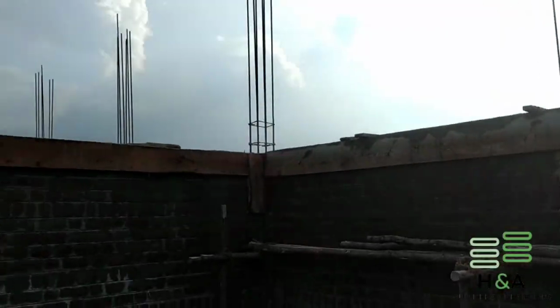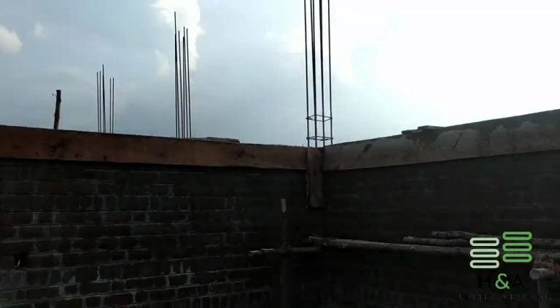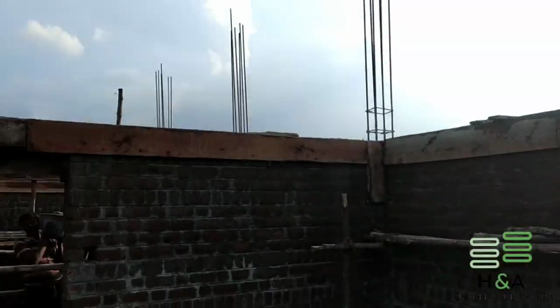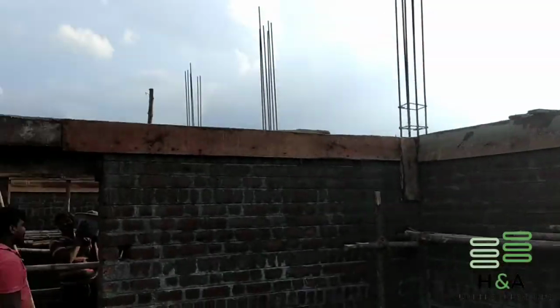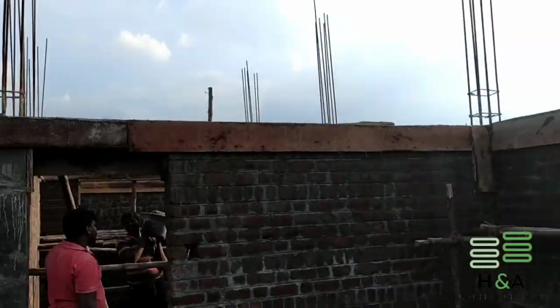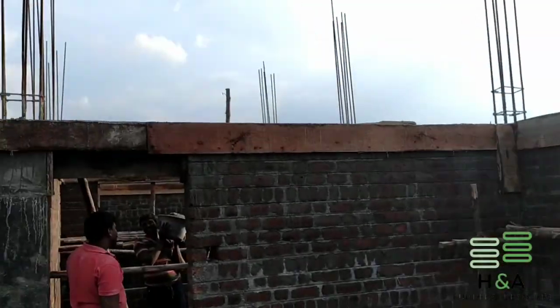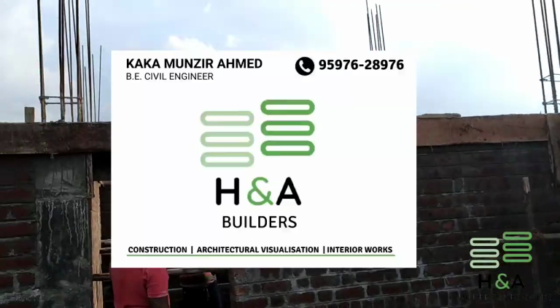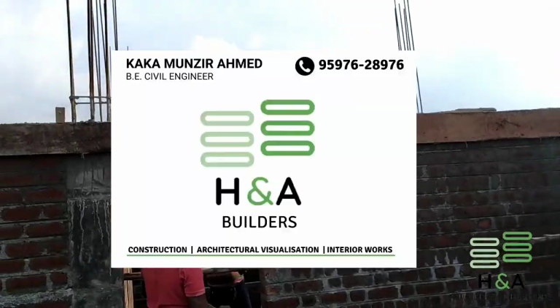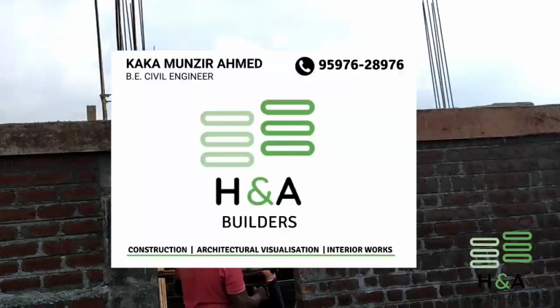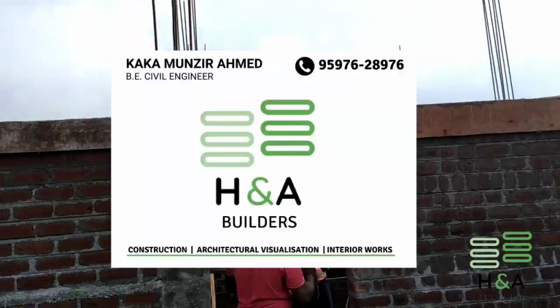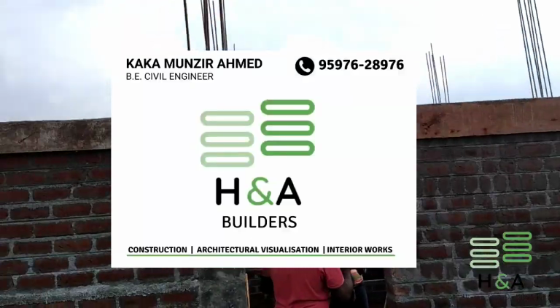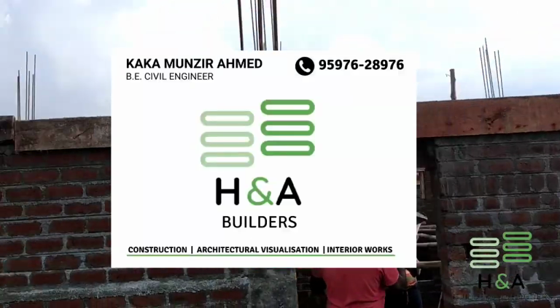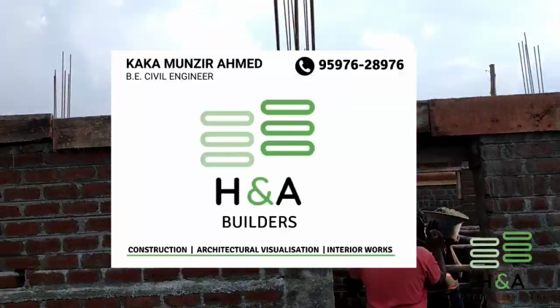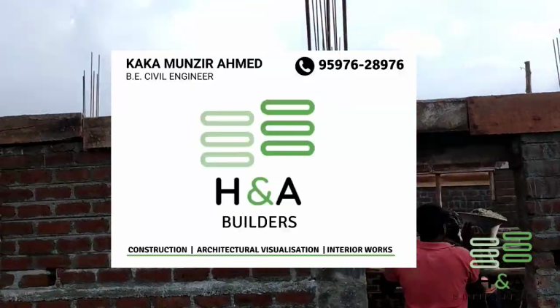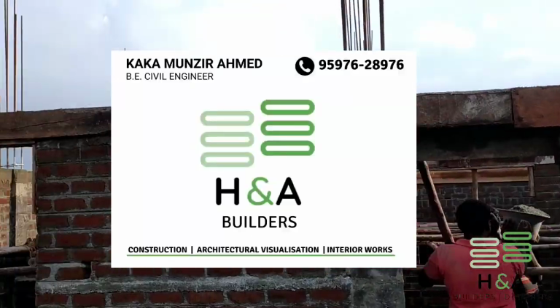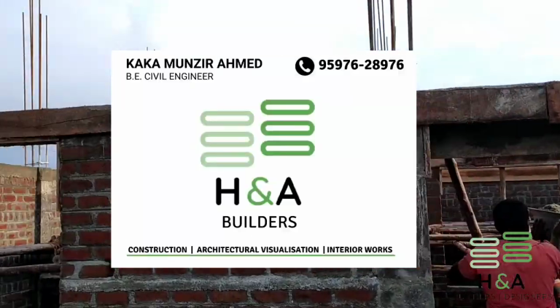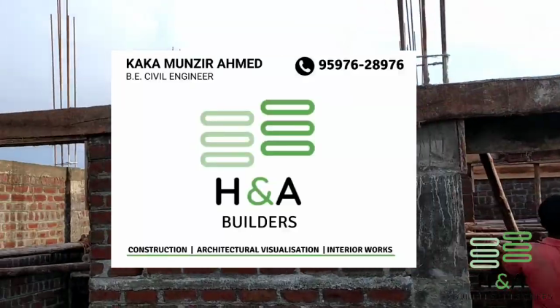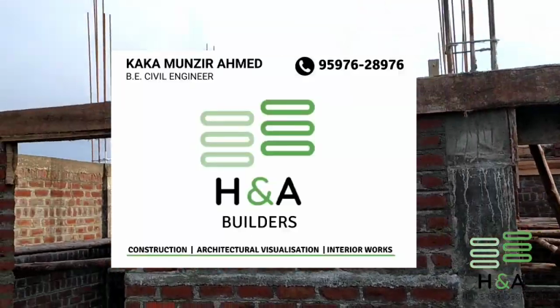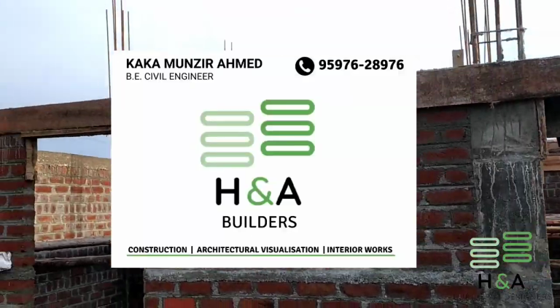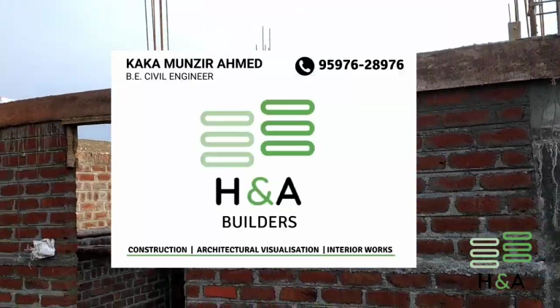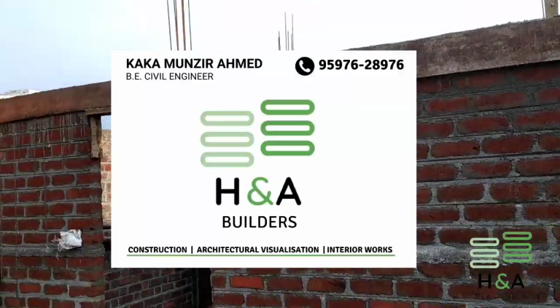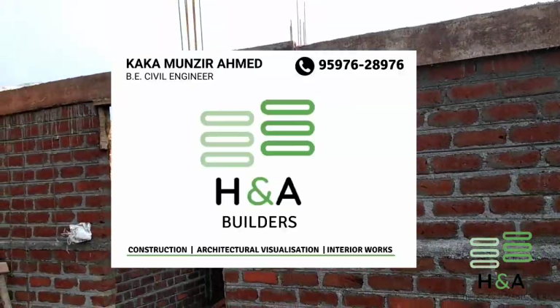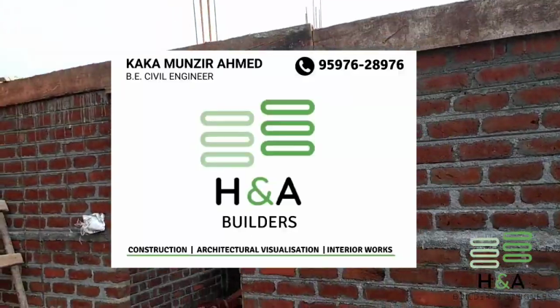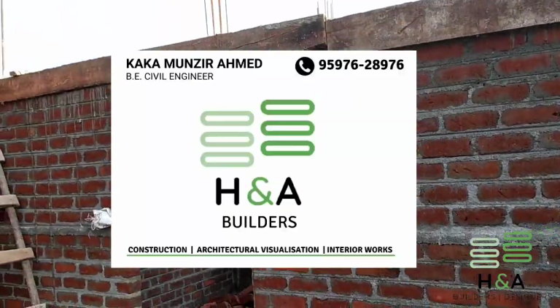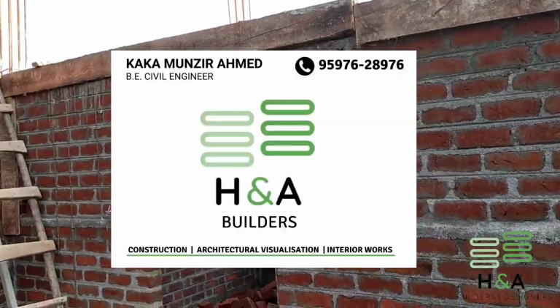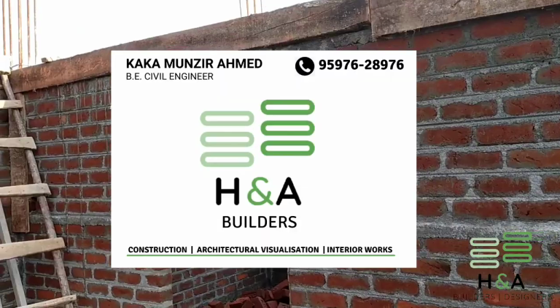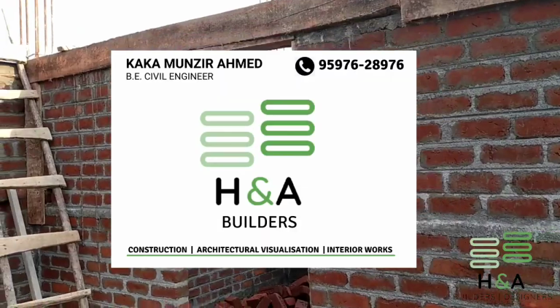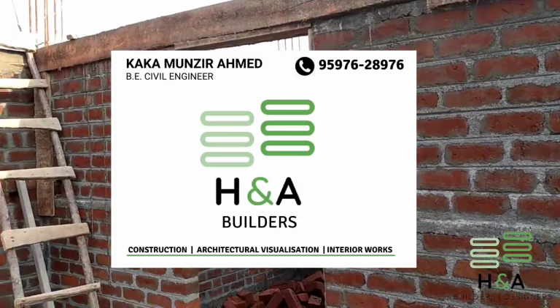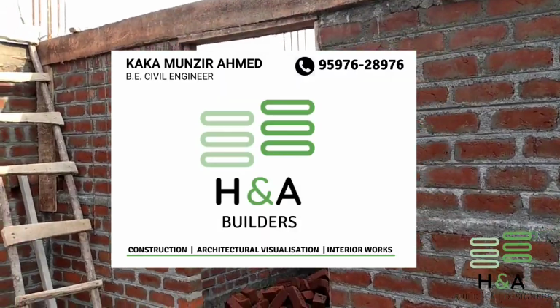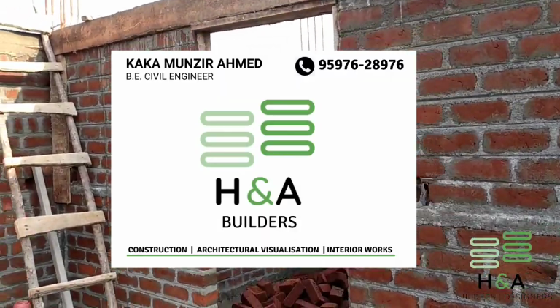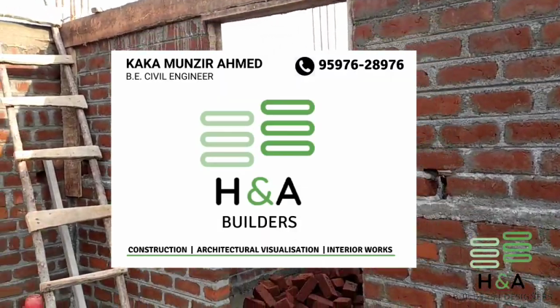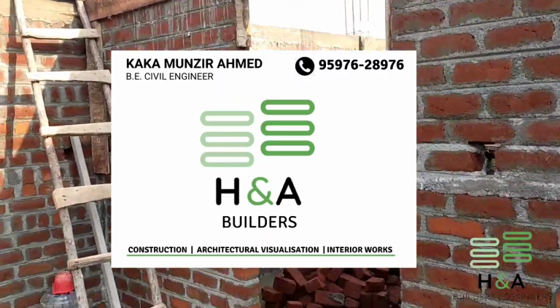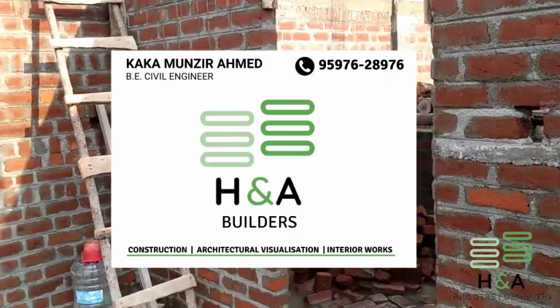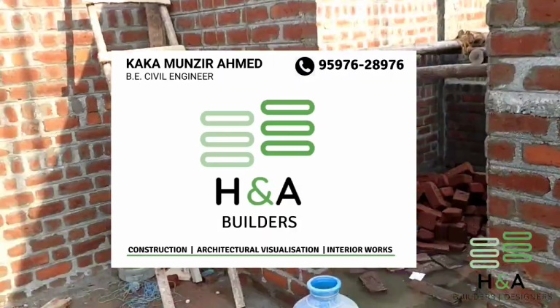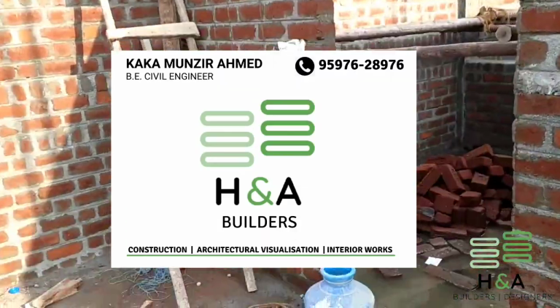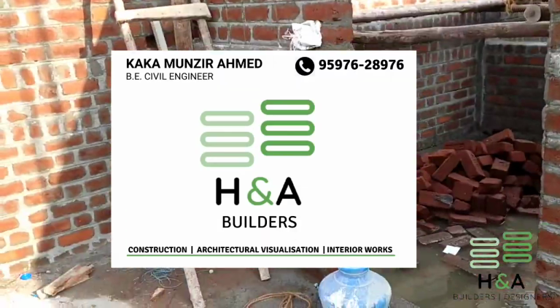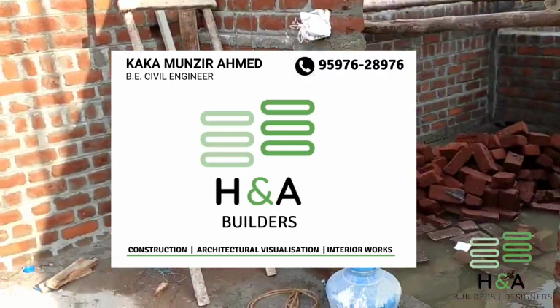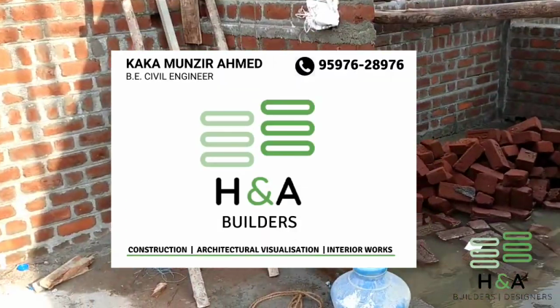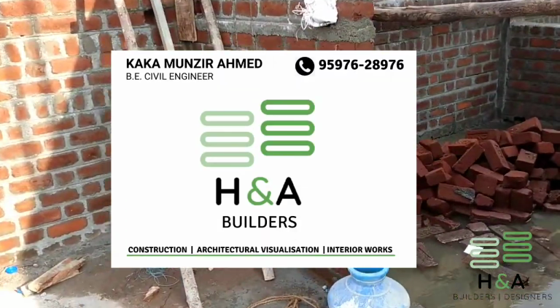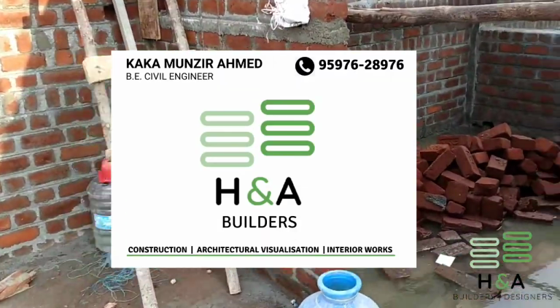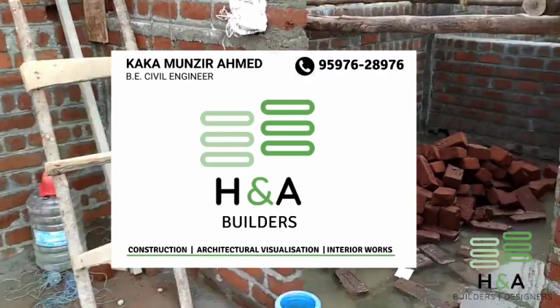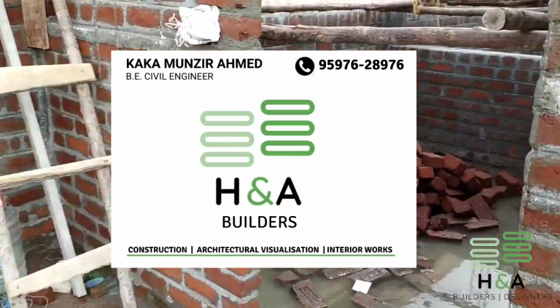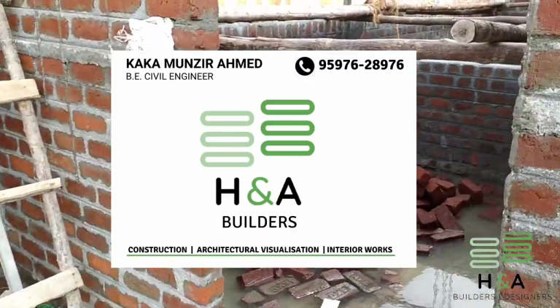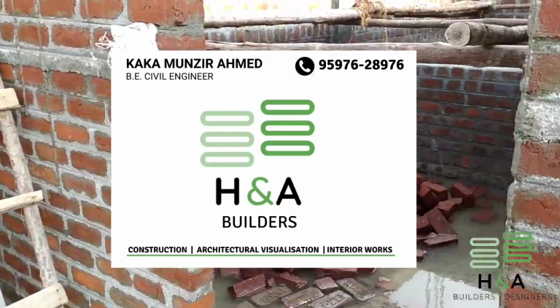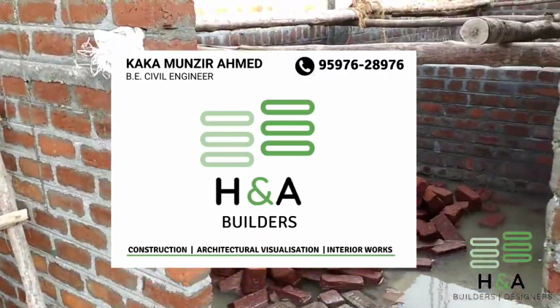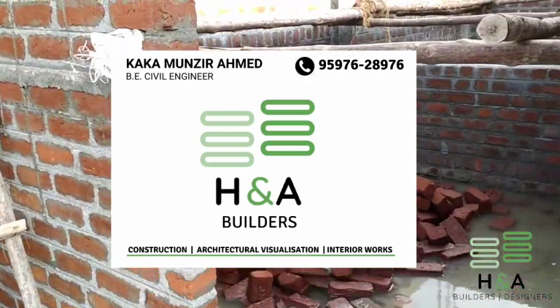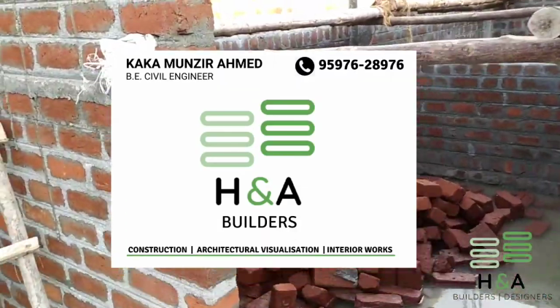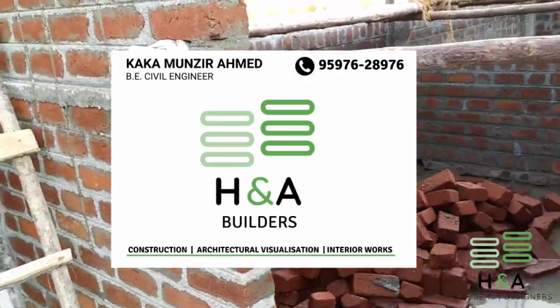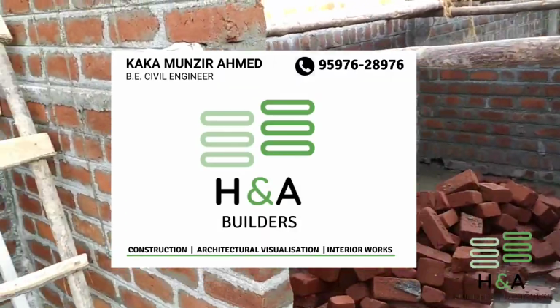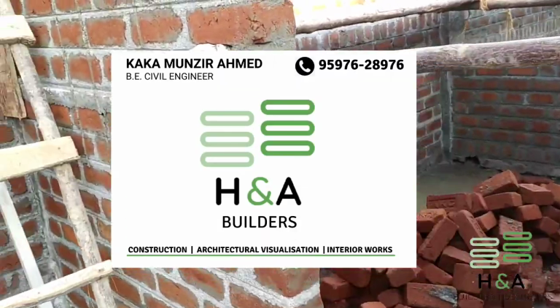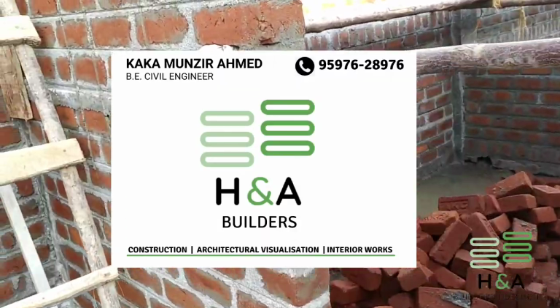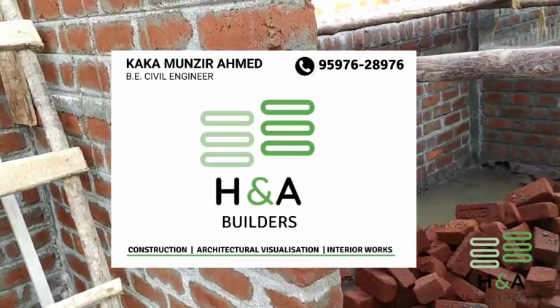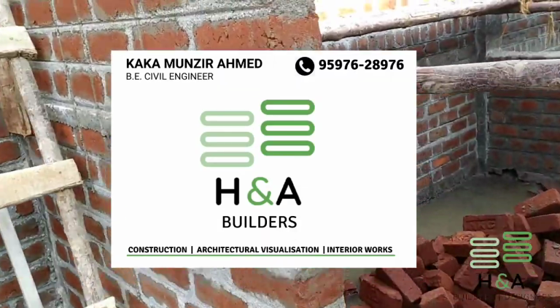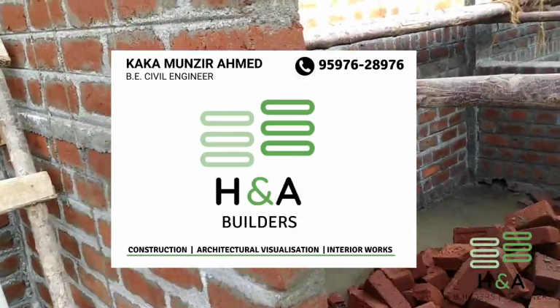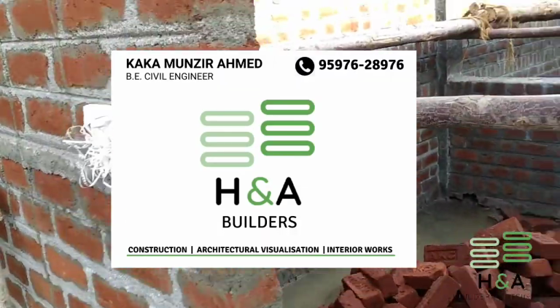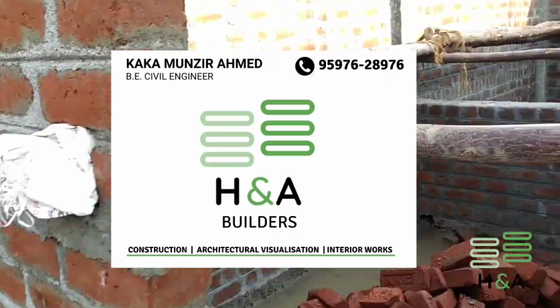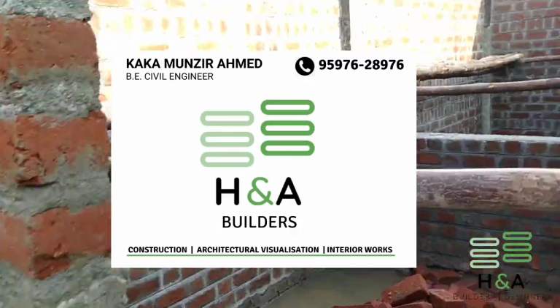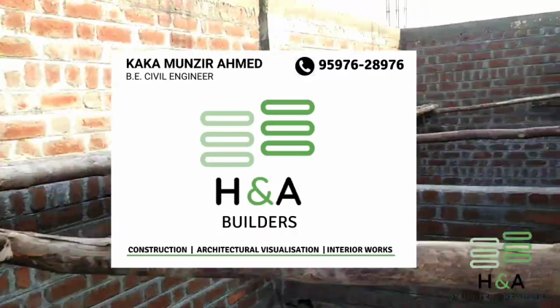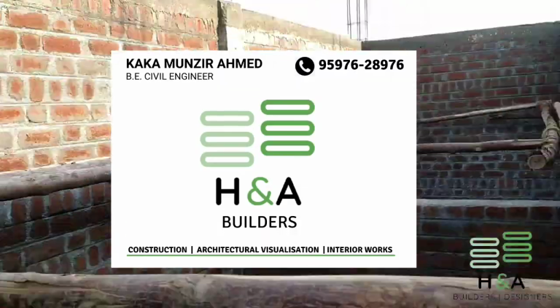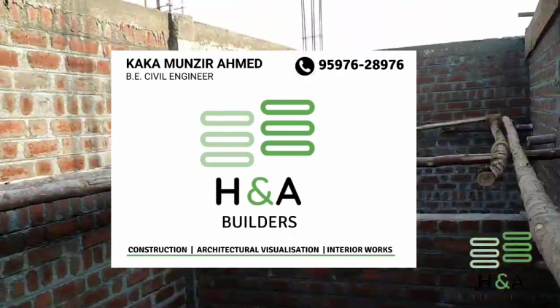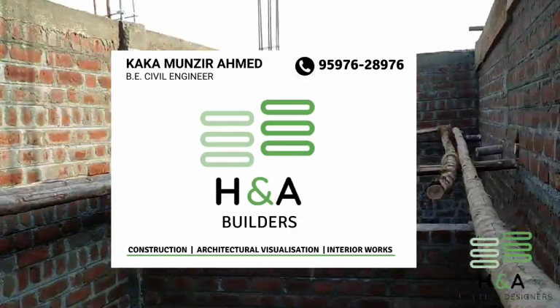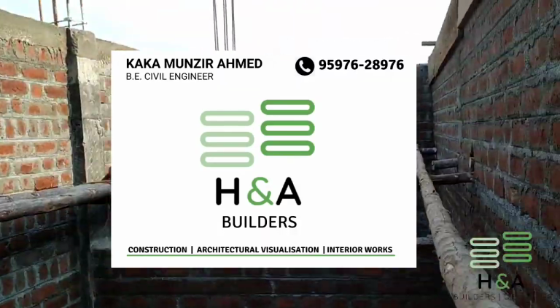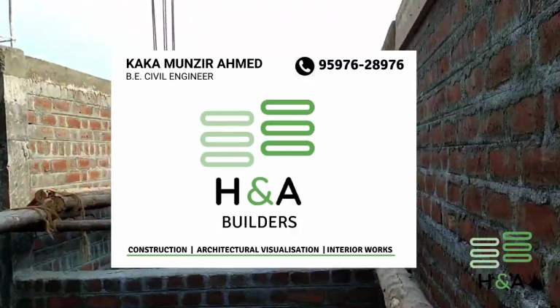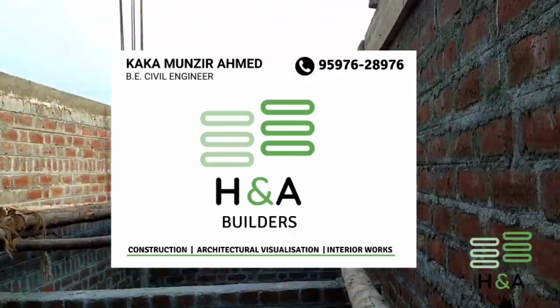If you want me to cover any topic regarding construction, please mention it in the comment box below. Thank you. Khuda Hafiz.